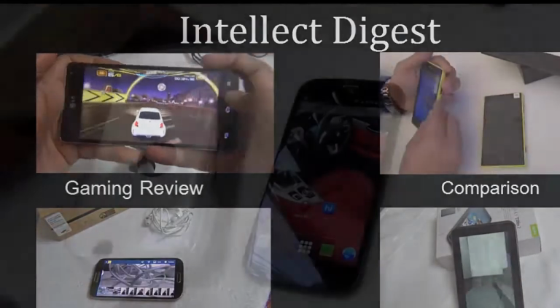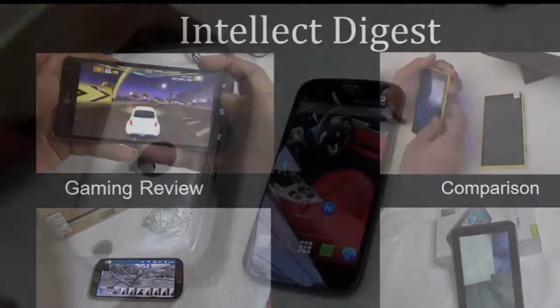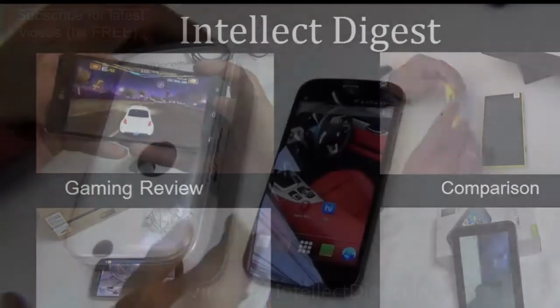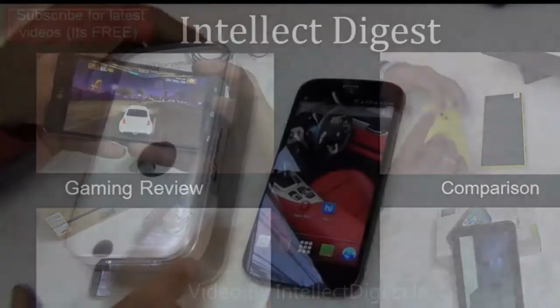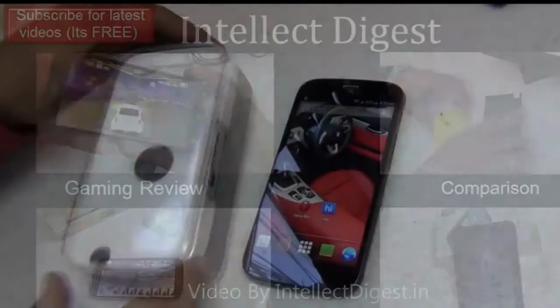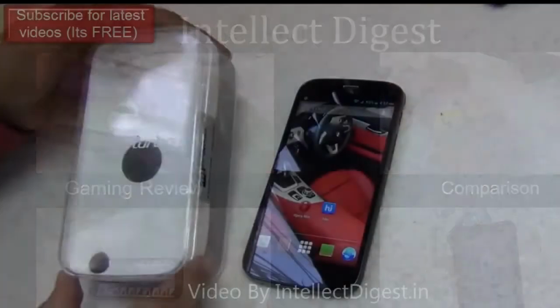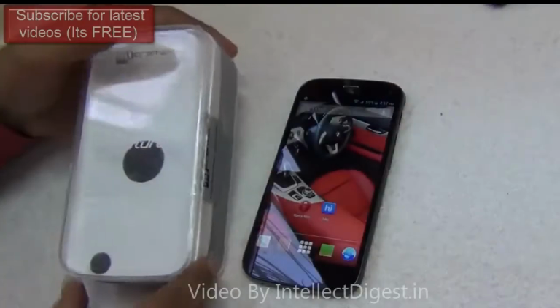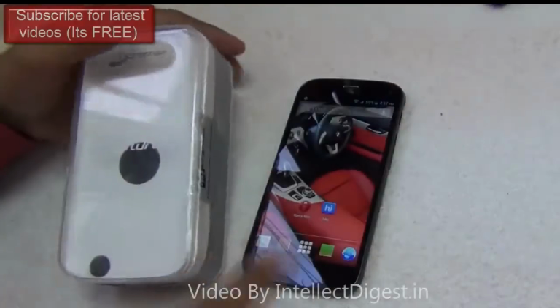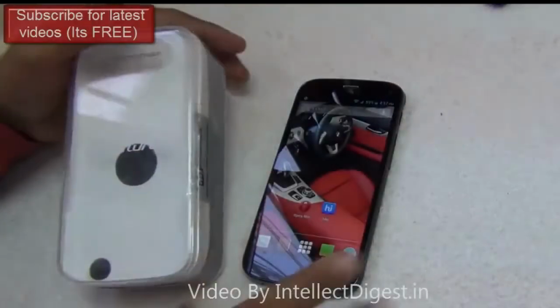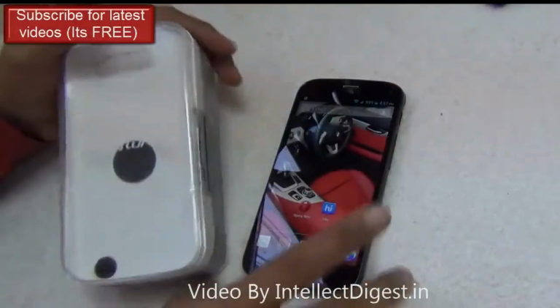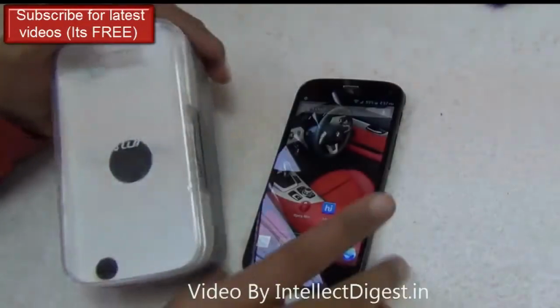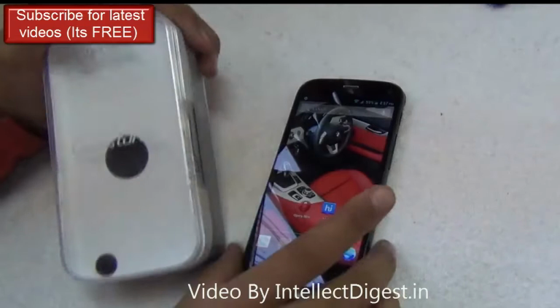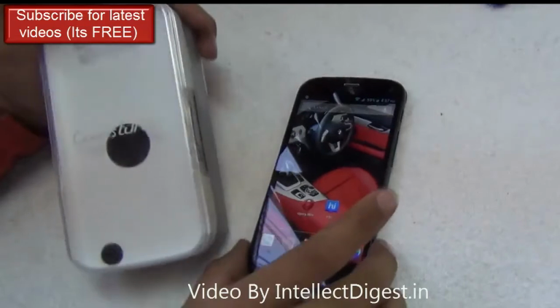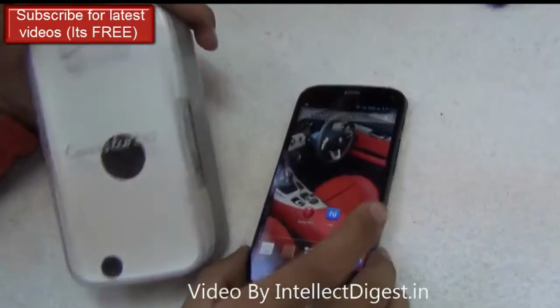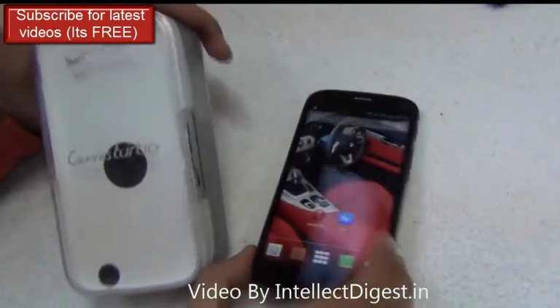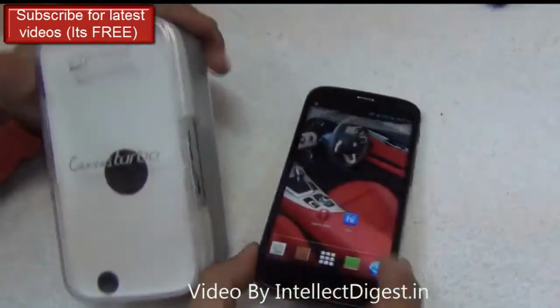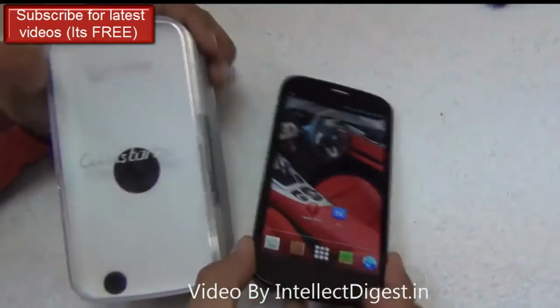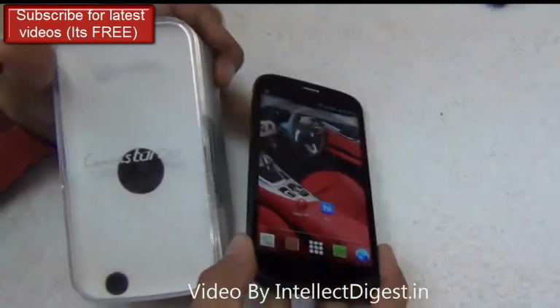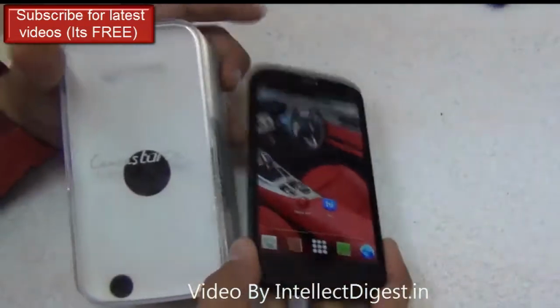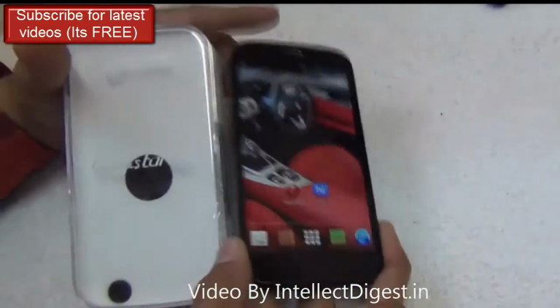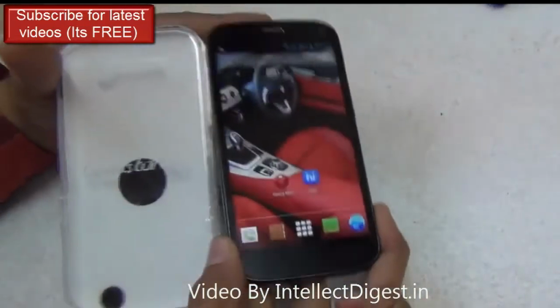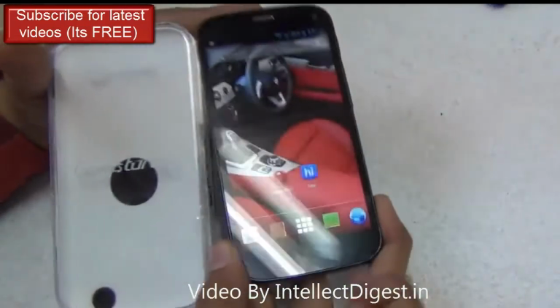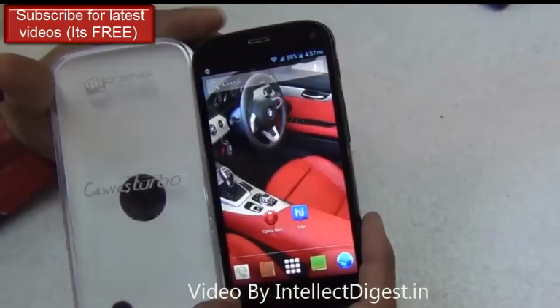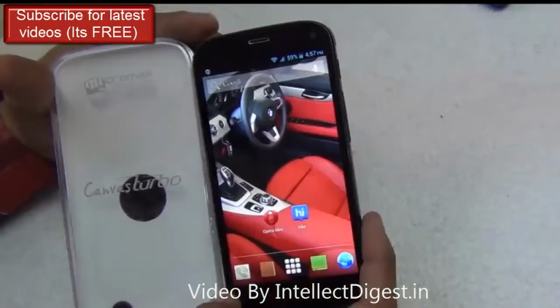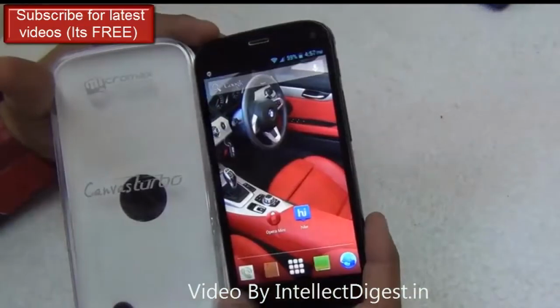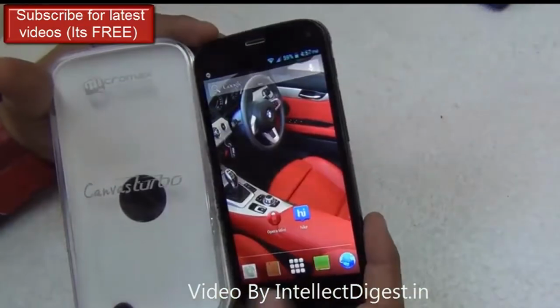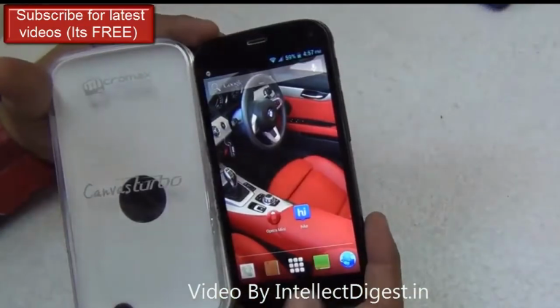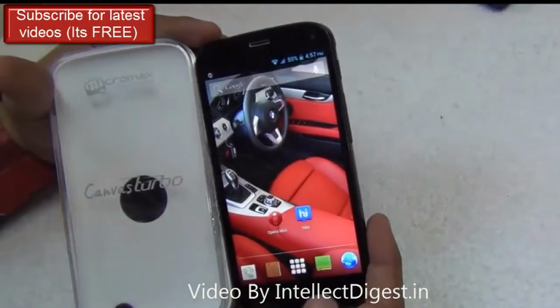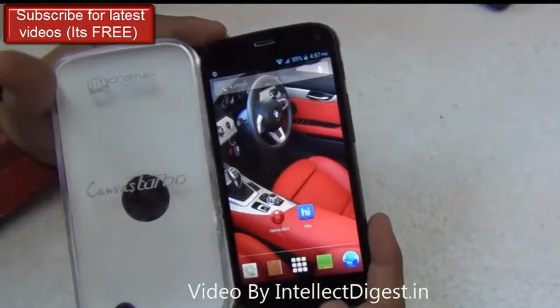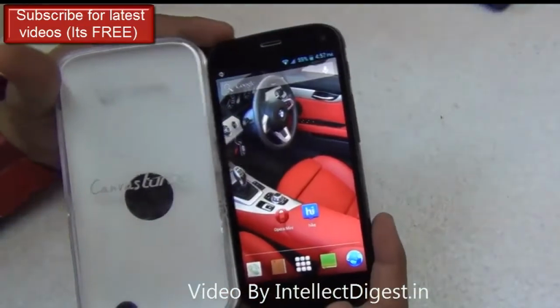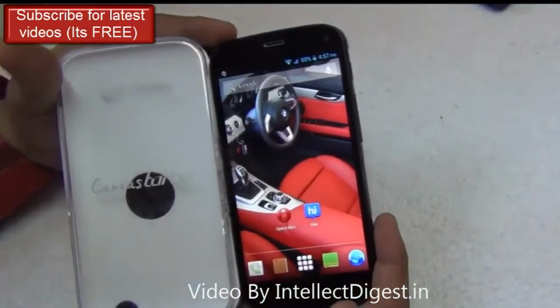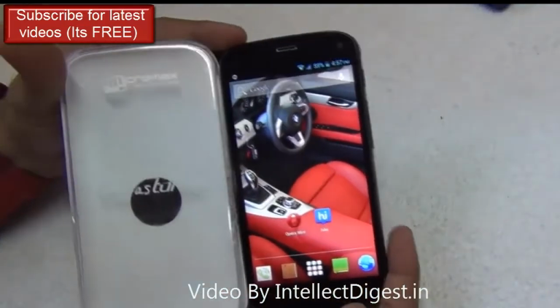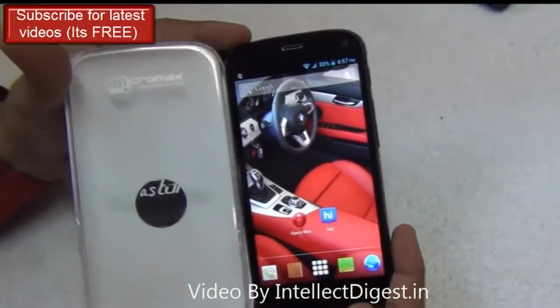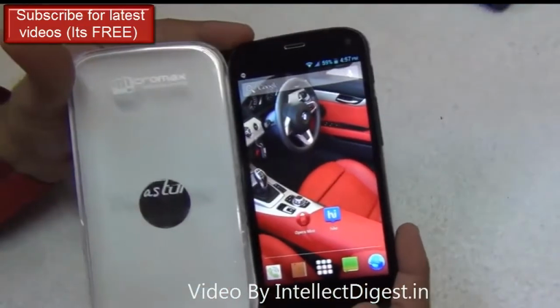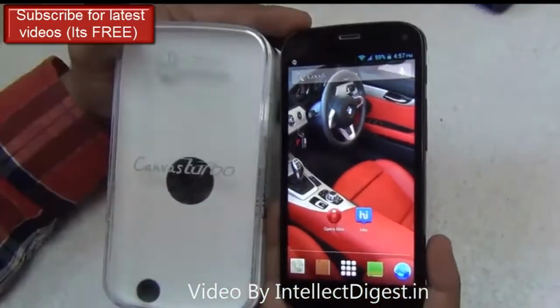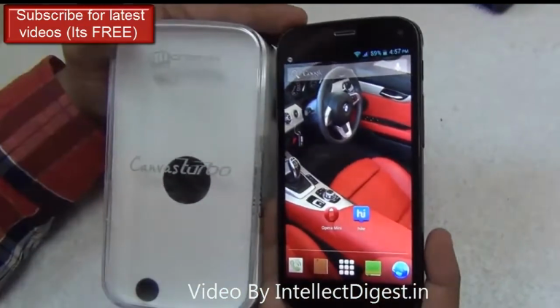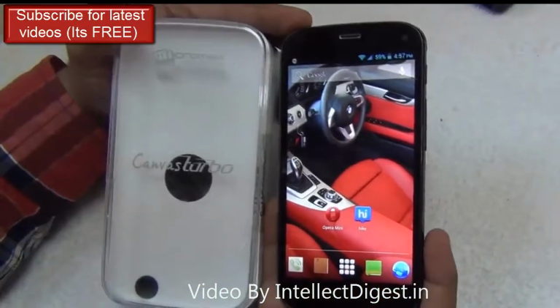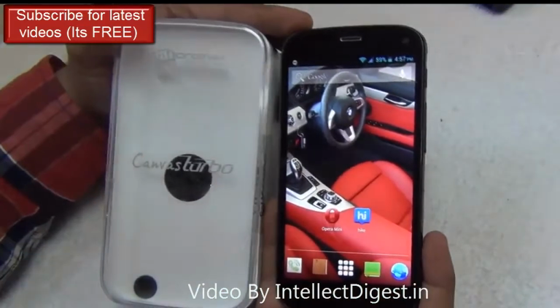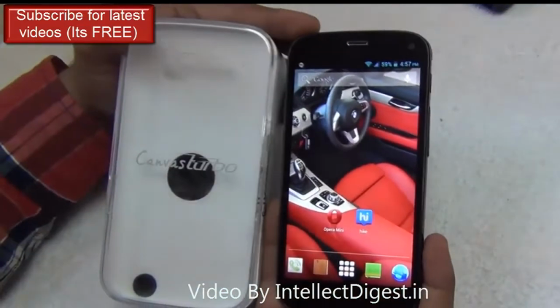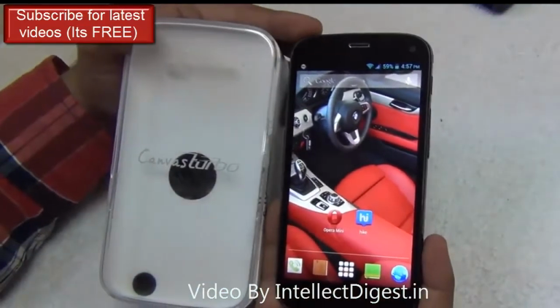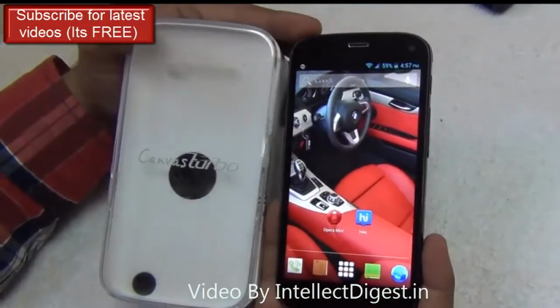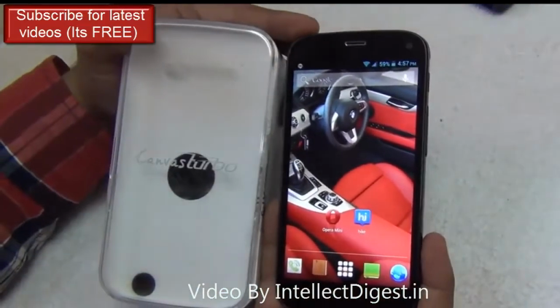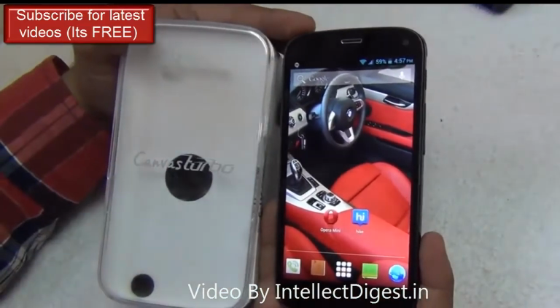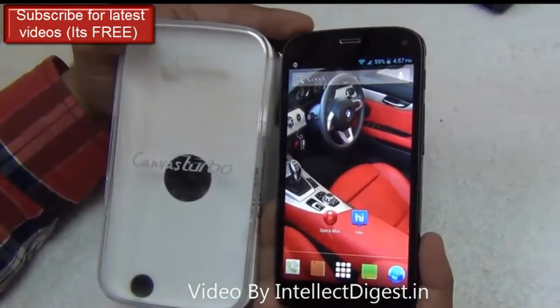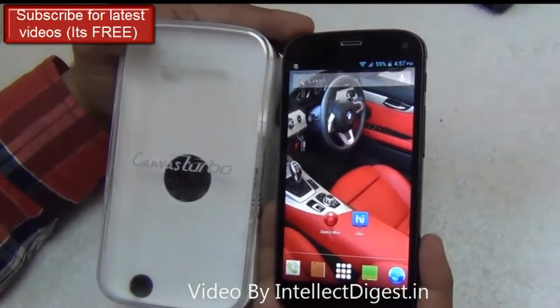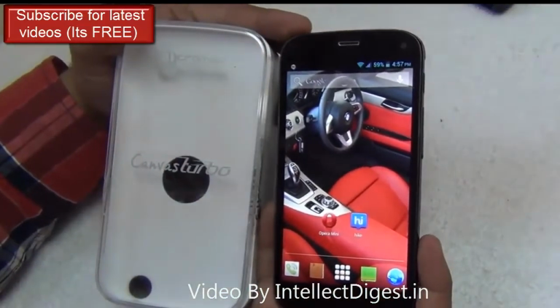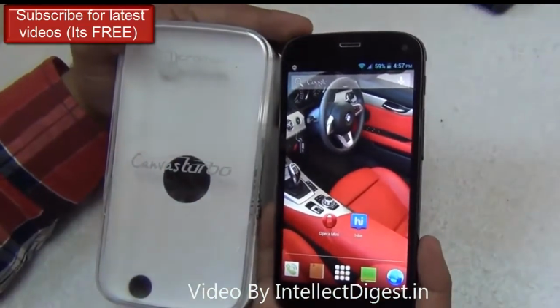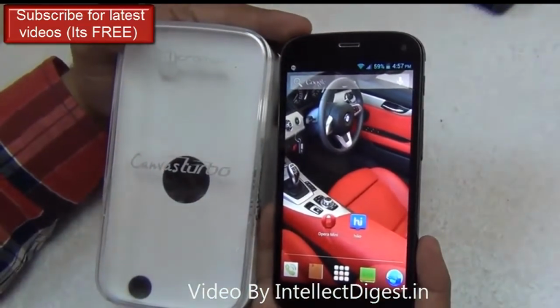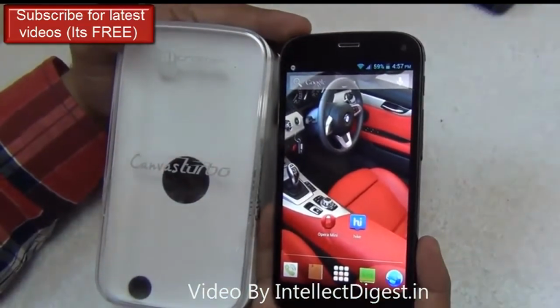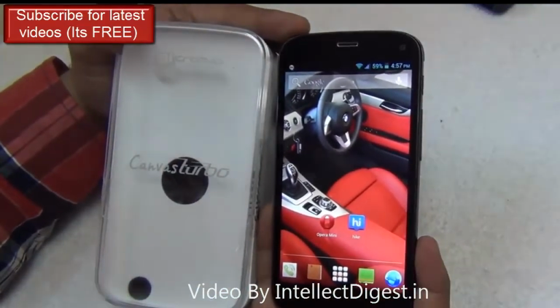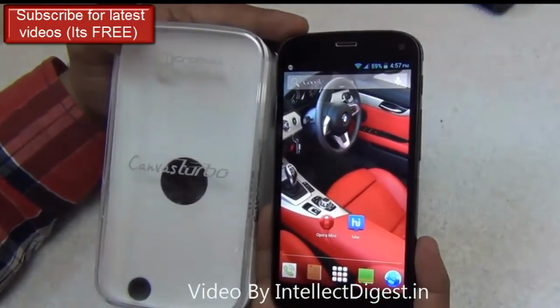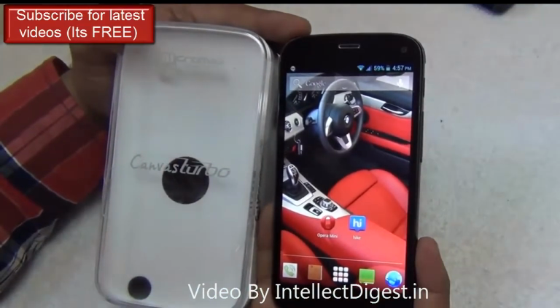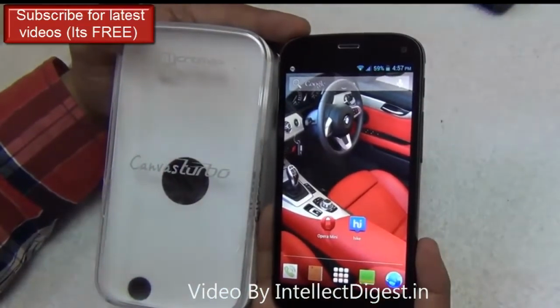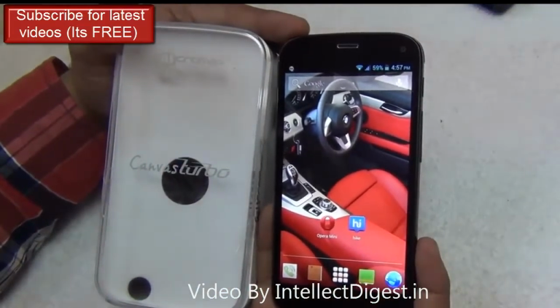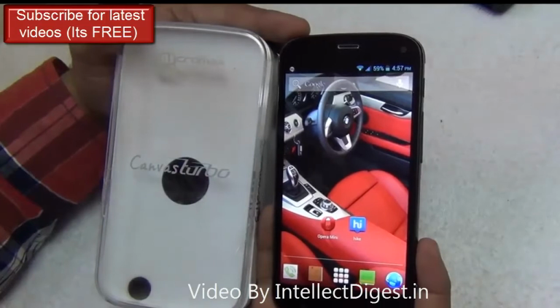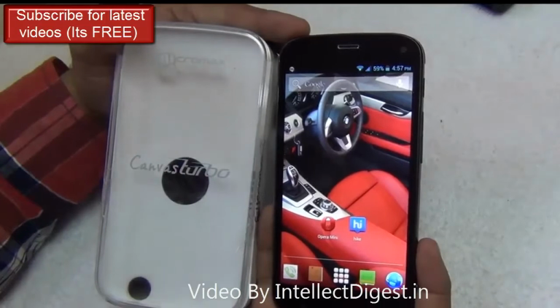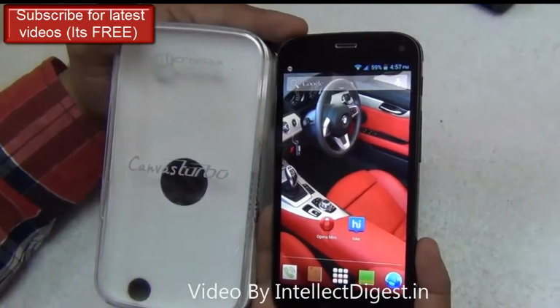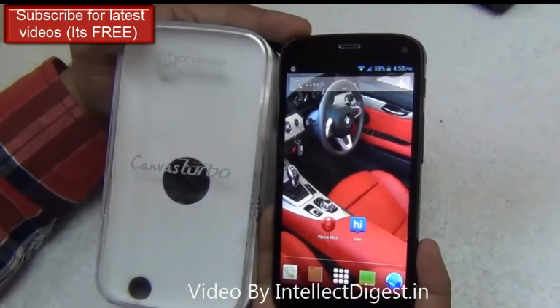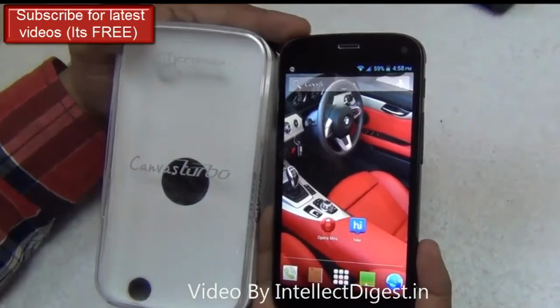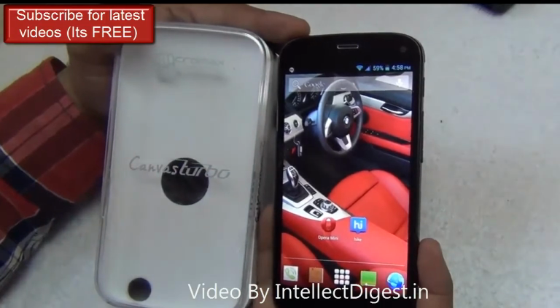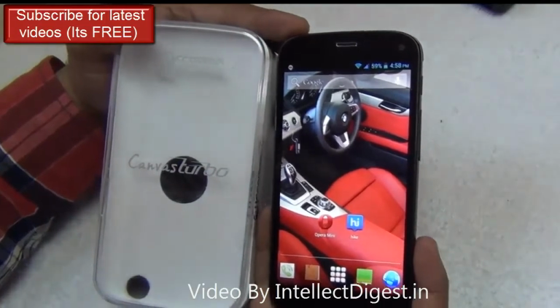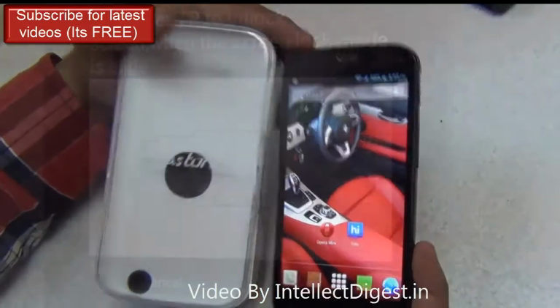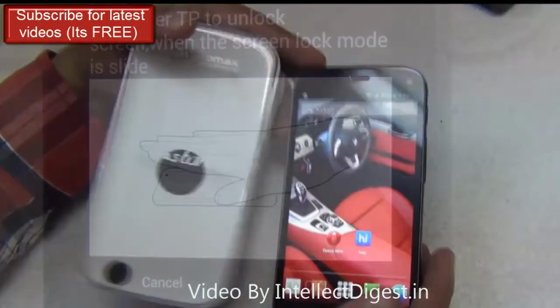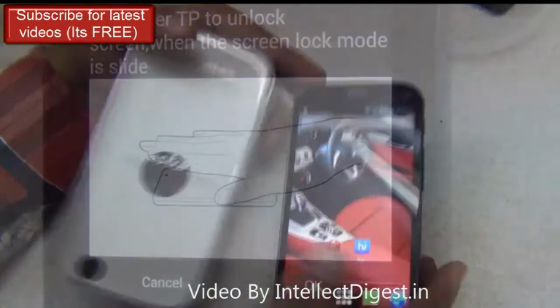Hello viewers, I'm Rohit Khurana, your host on Intellect Digest. In this video I share with you the gesture features of the Micromax Canvas Turbo. Let's get started.